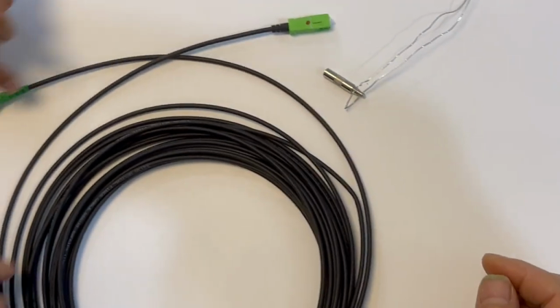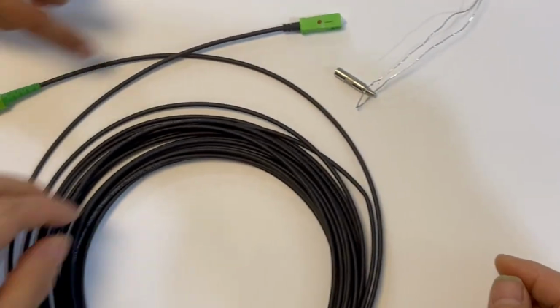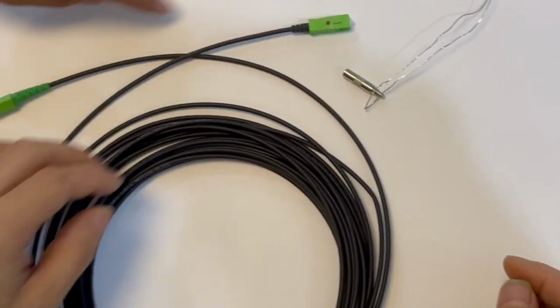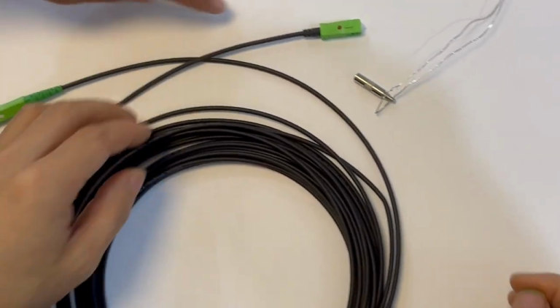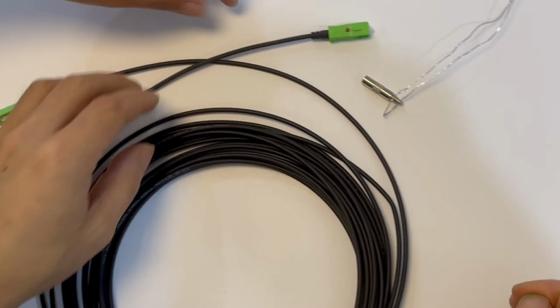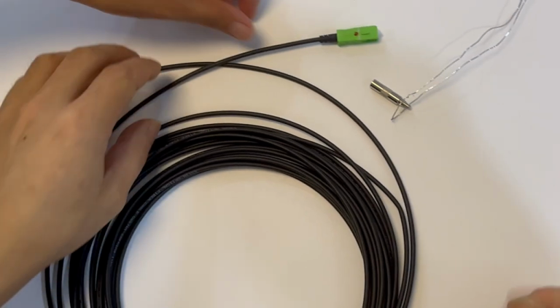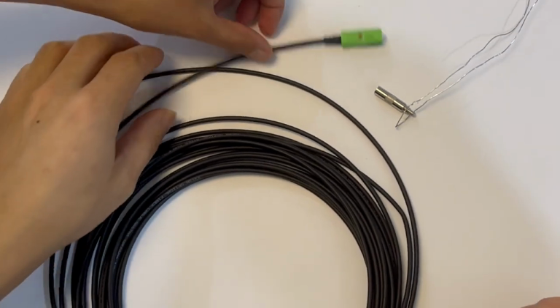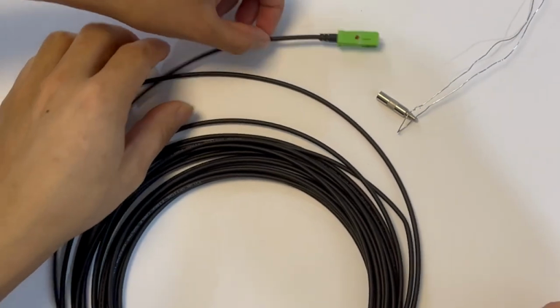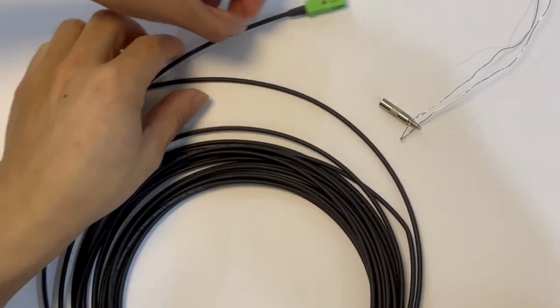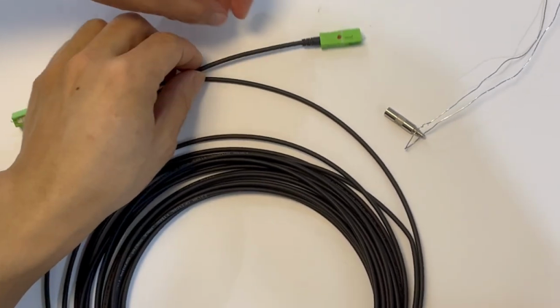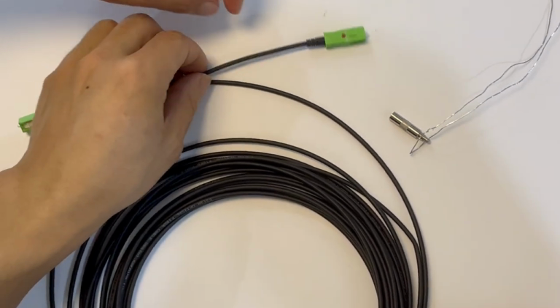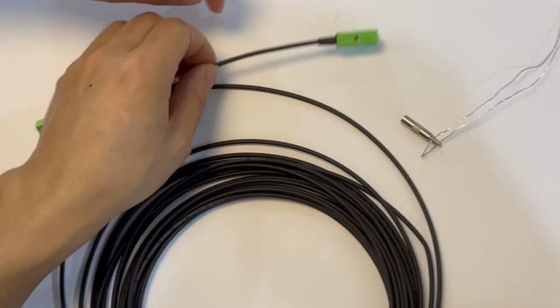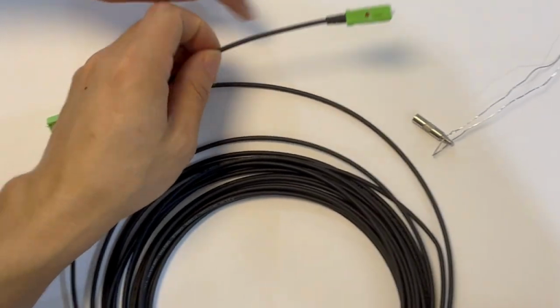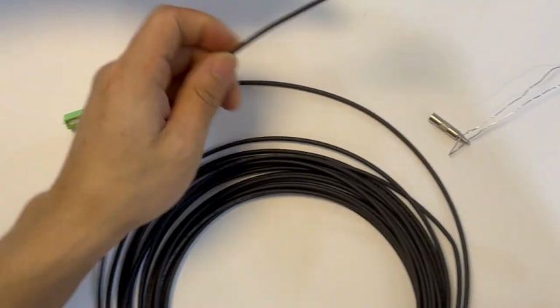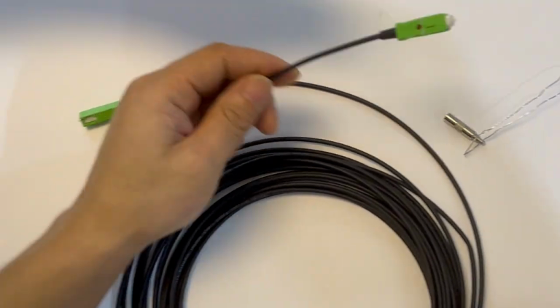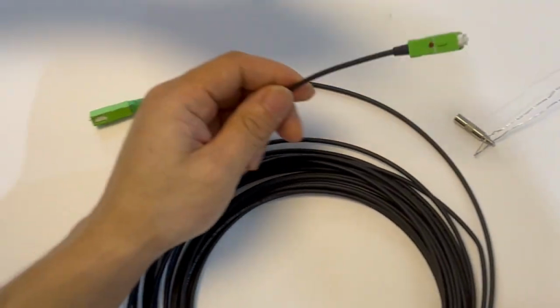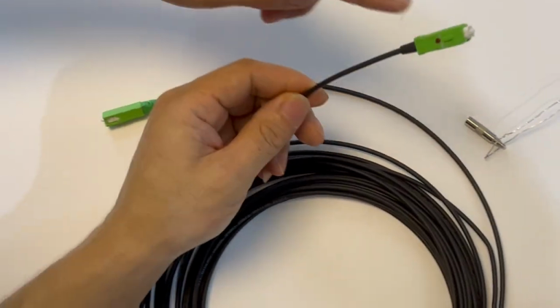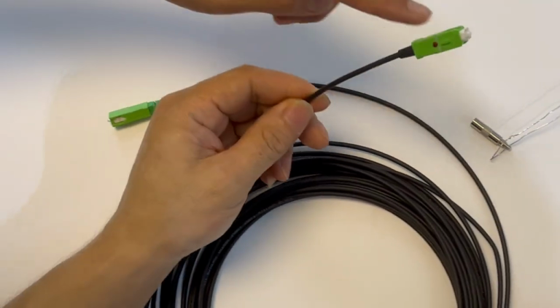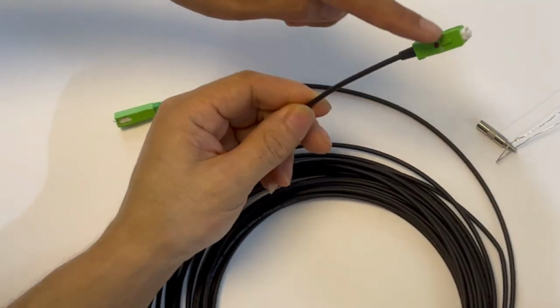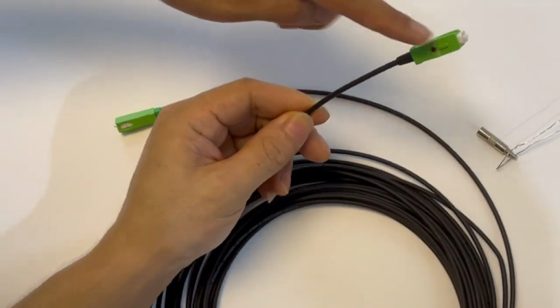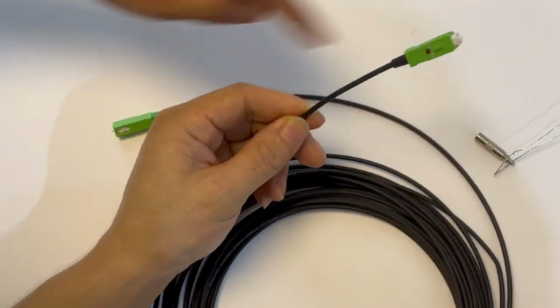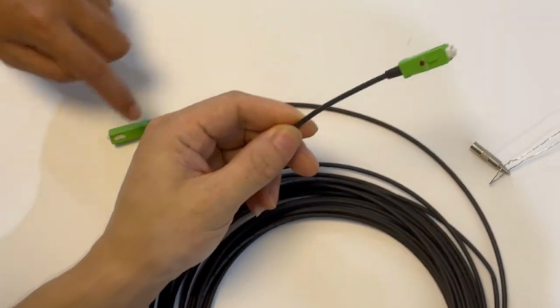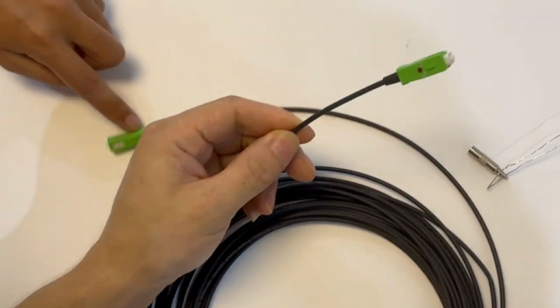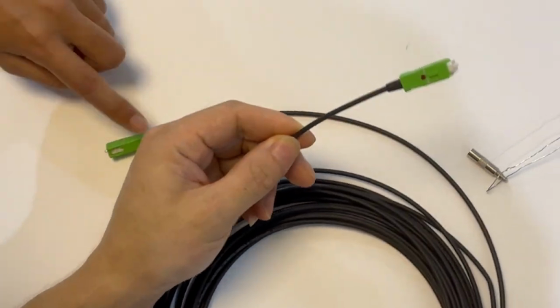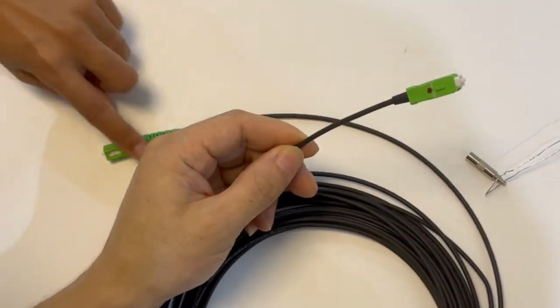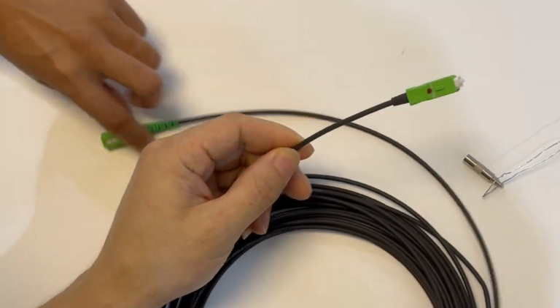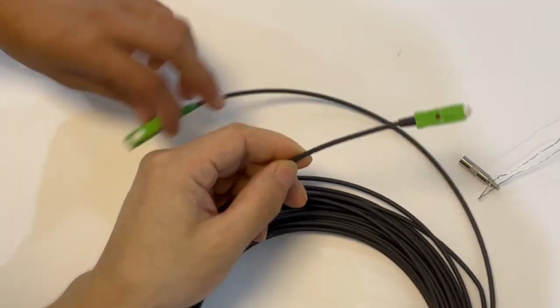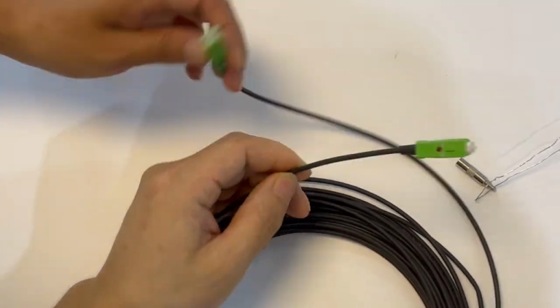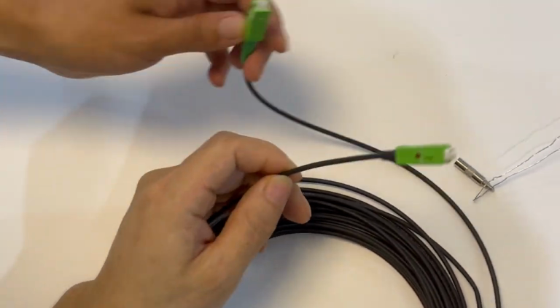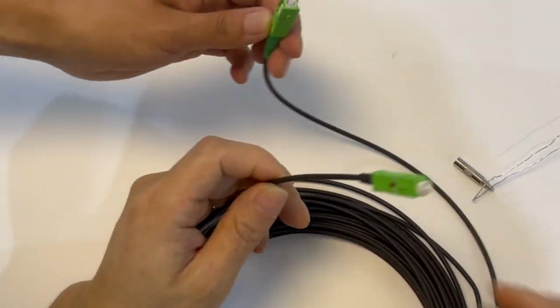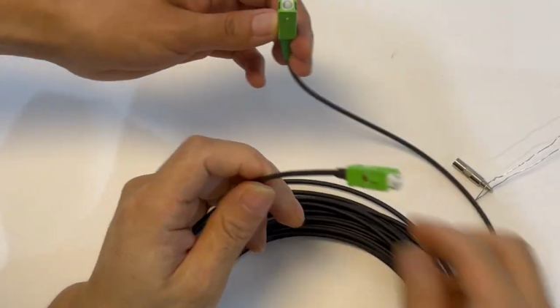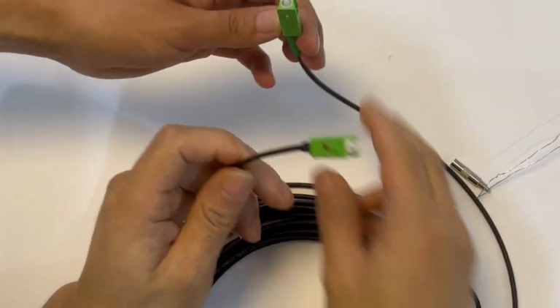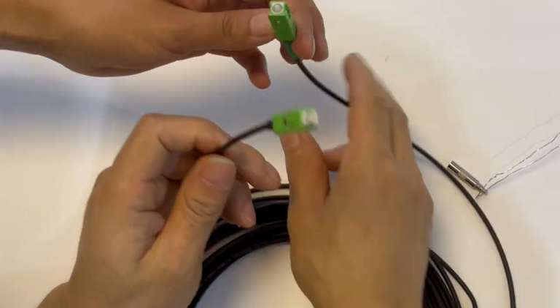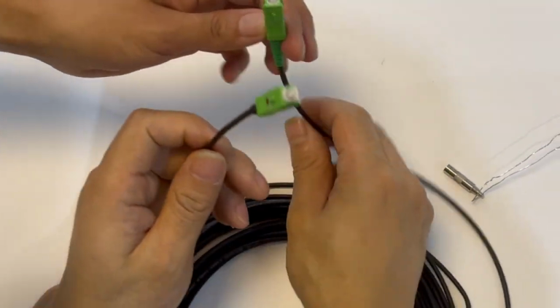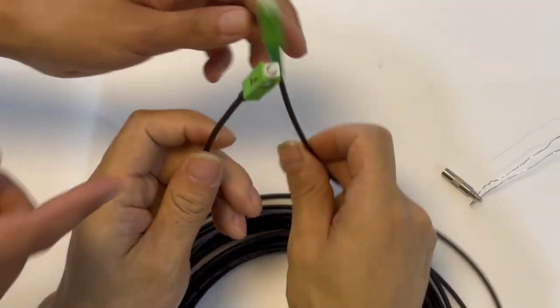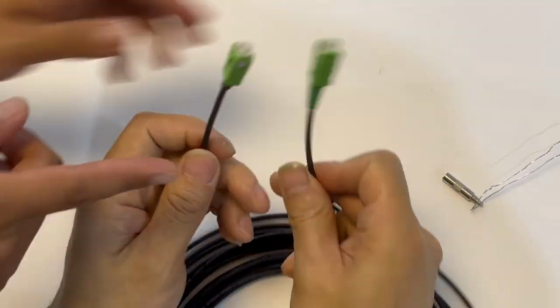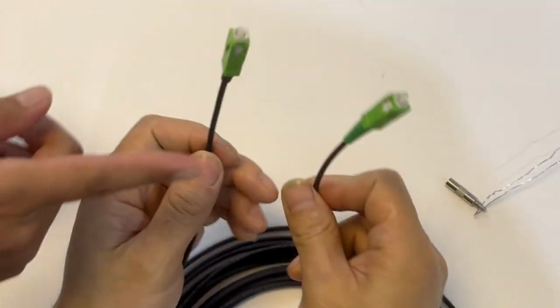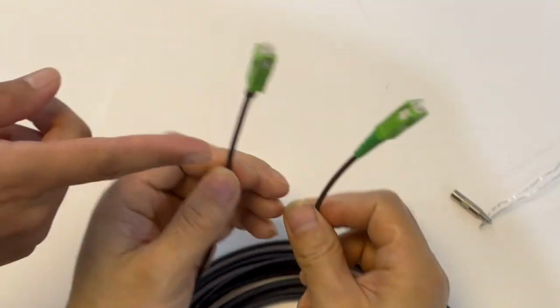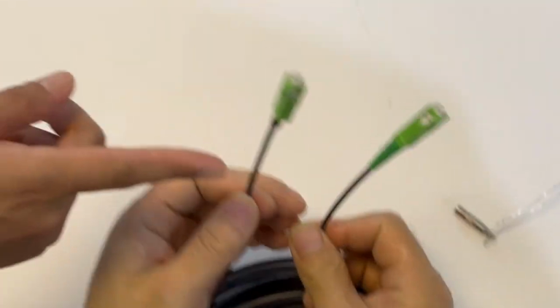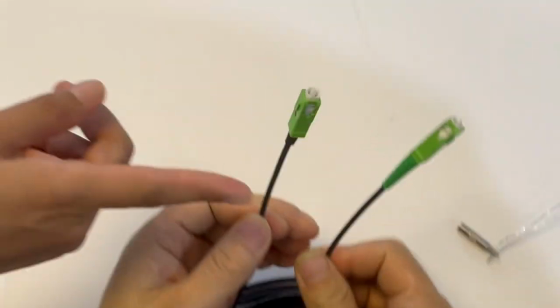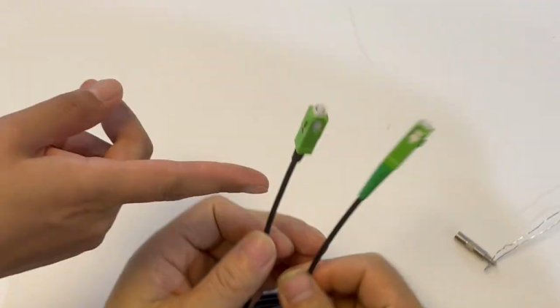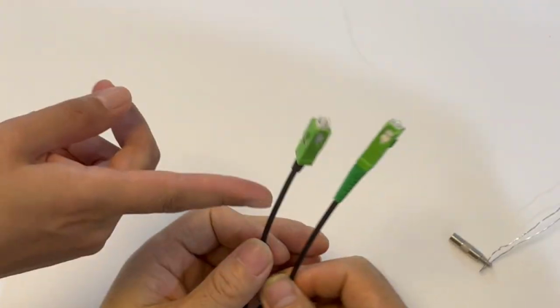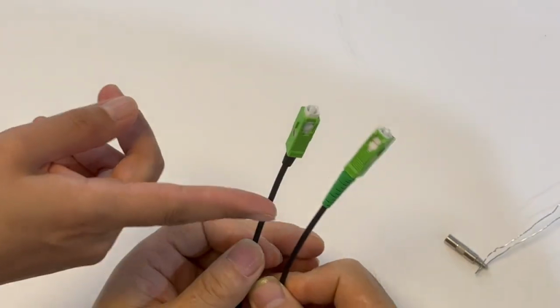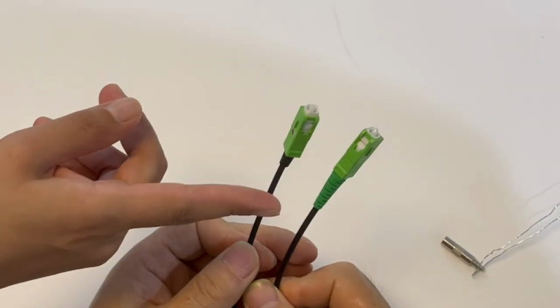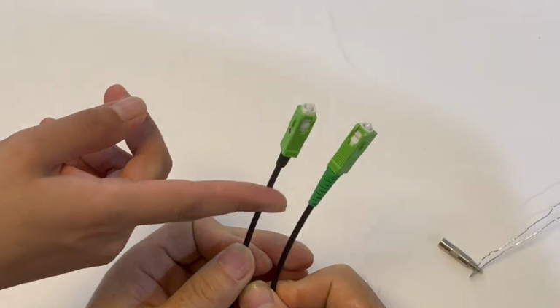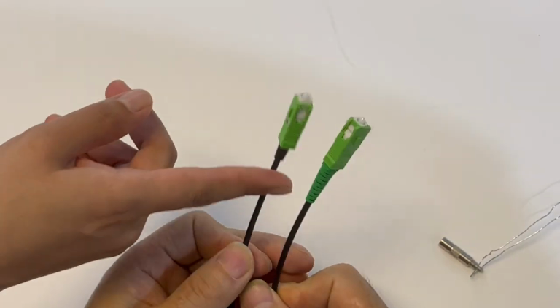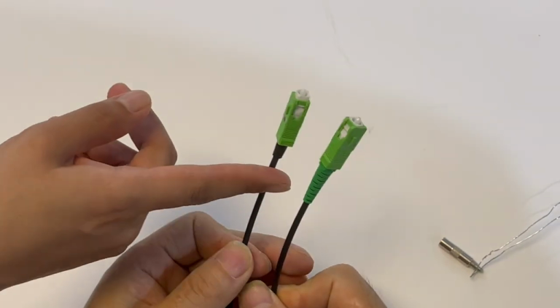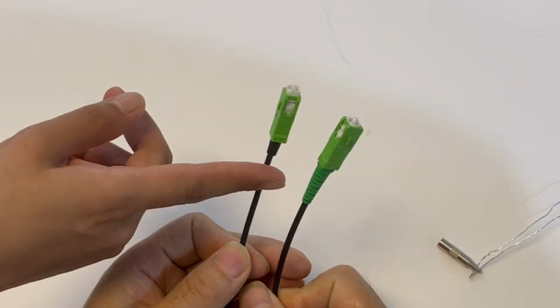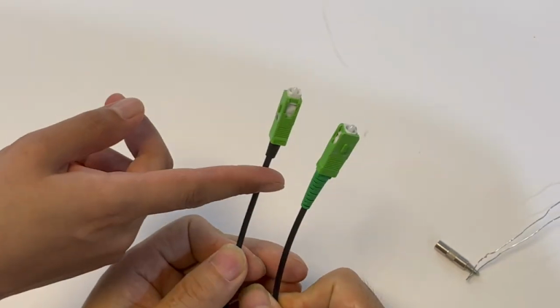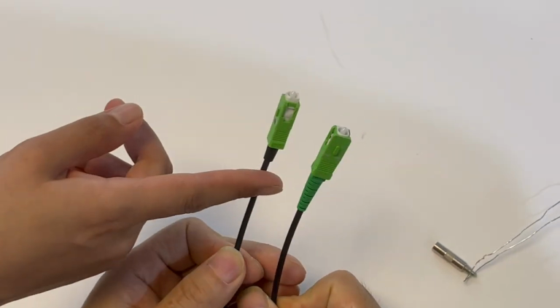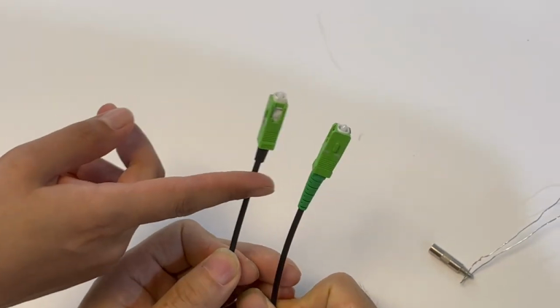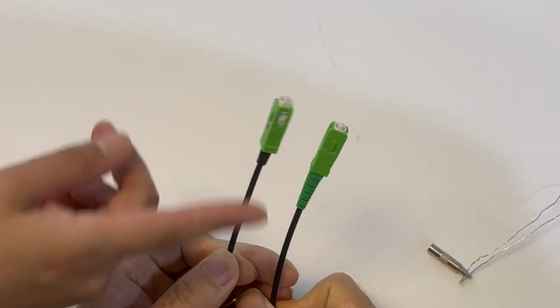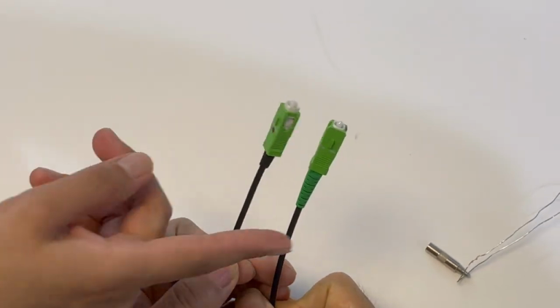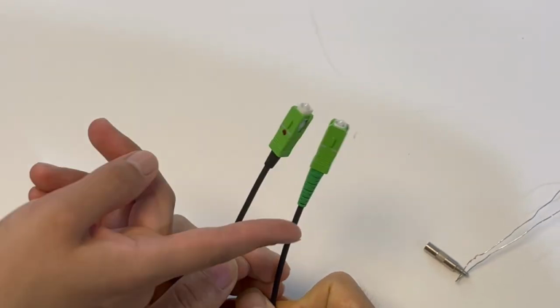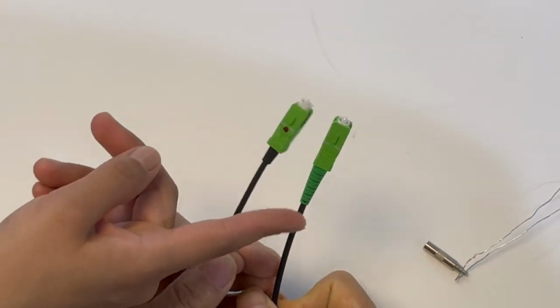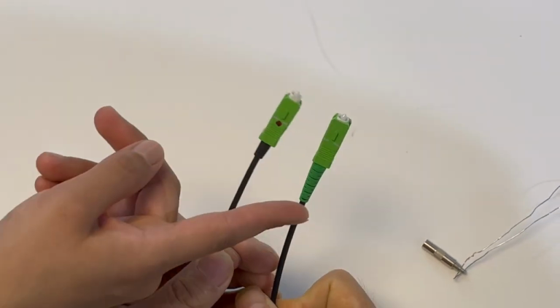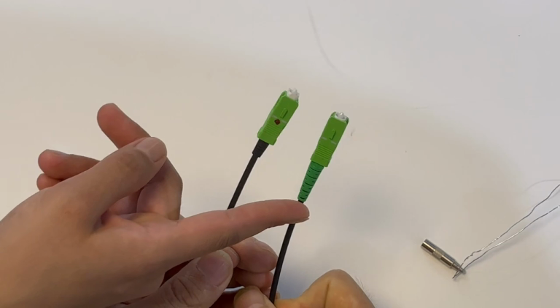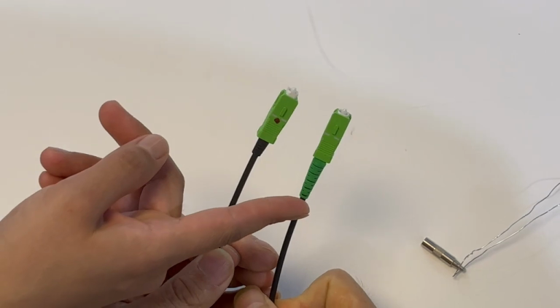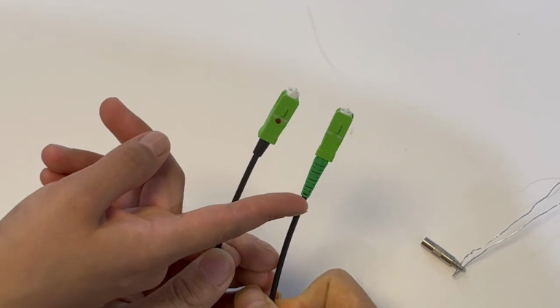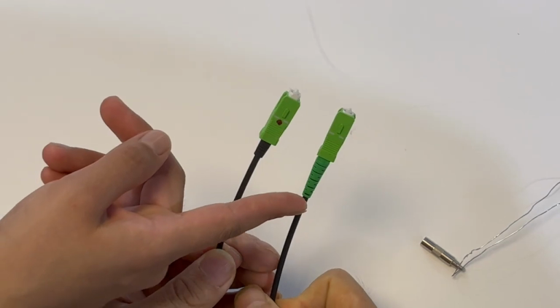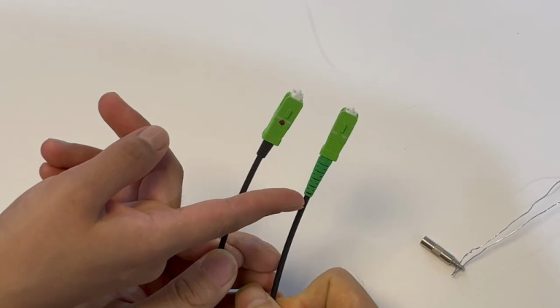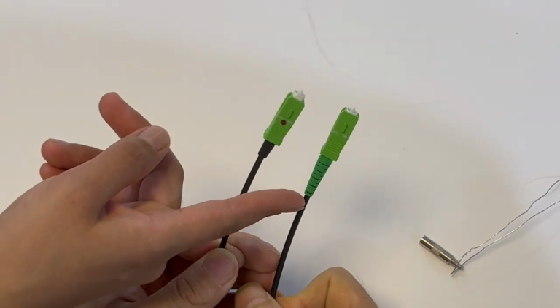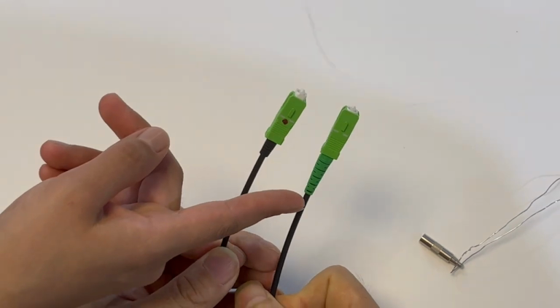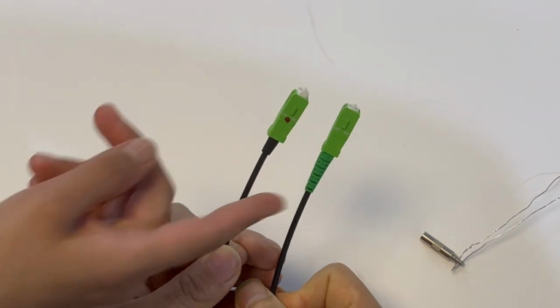Now we have a comparison for this connector and this one. This is a push-pull connector. This is a normal IC connector.